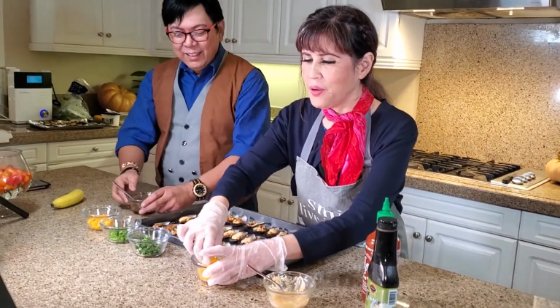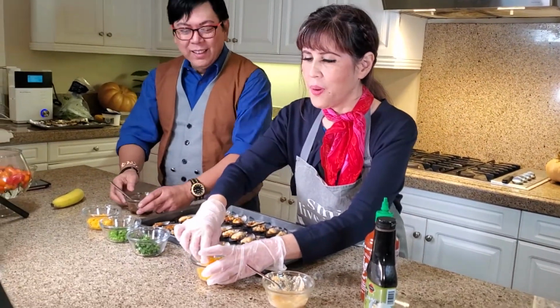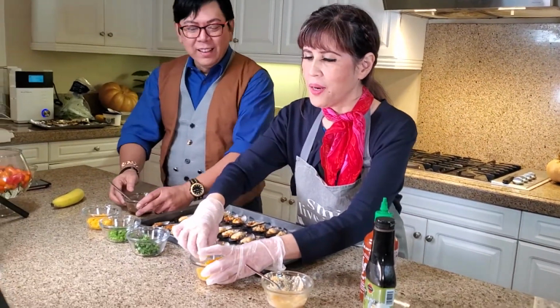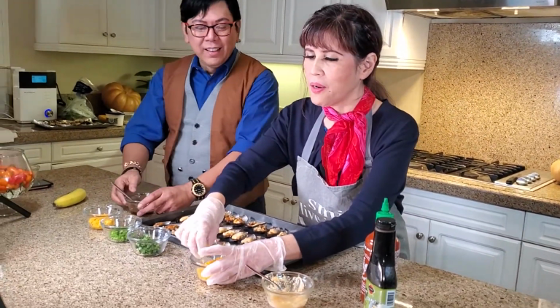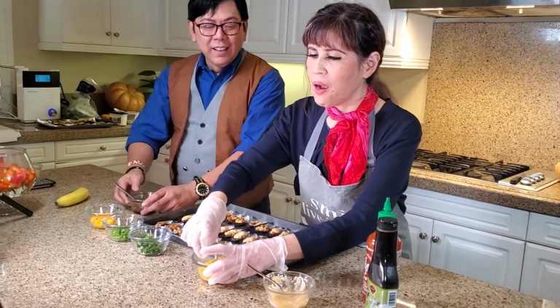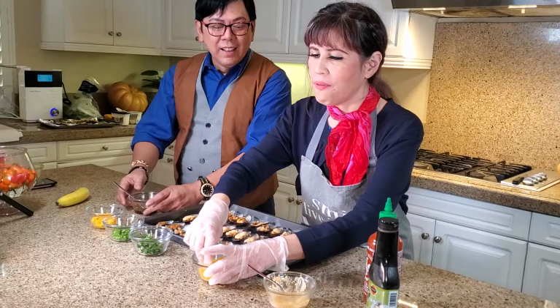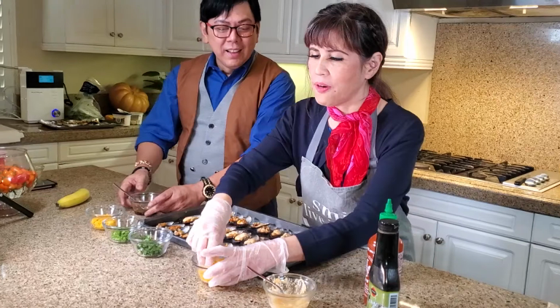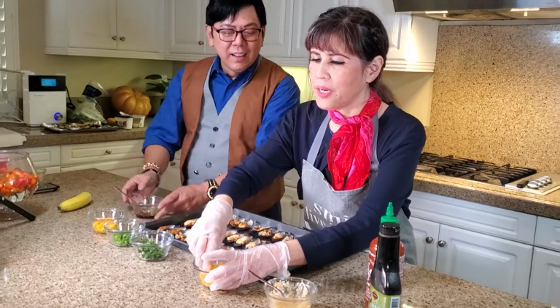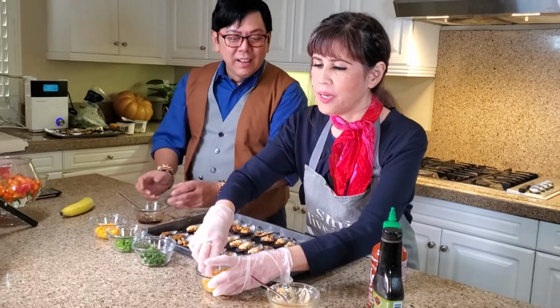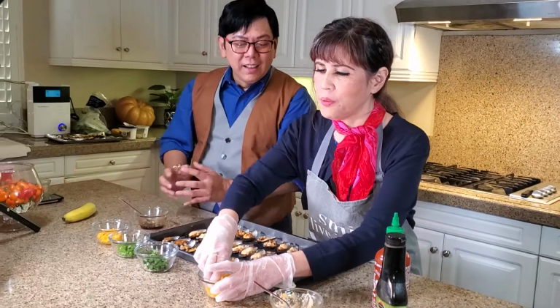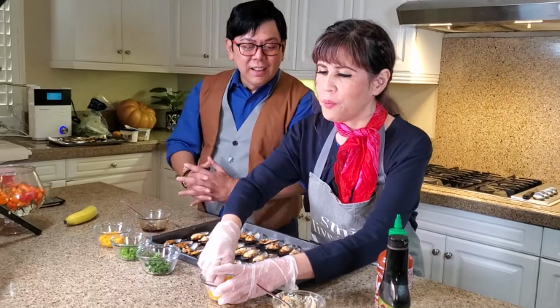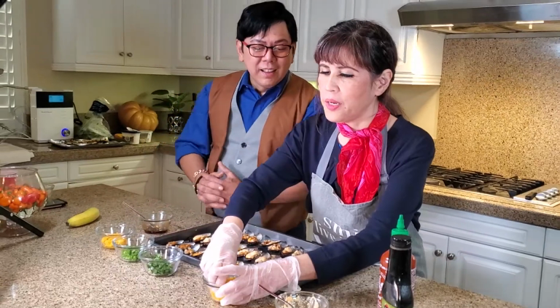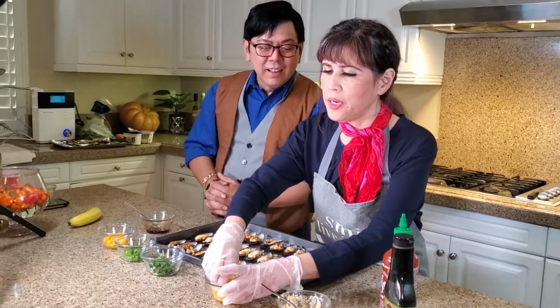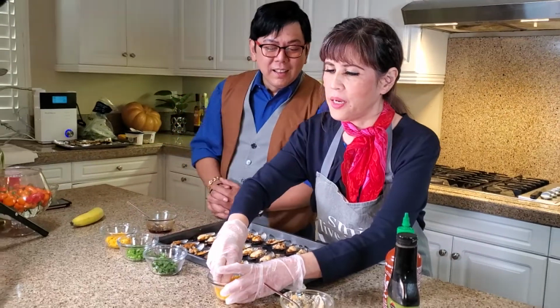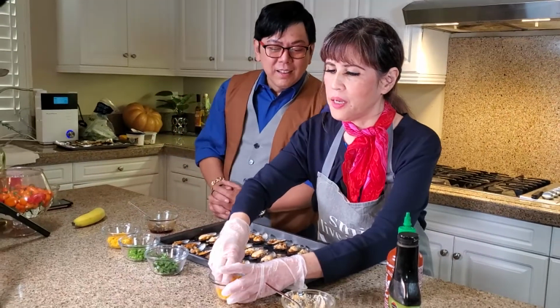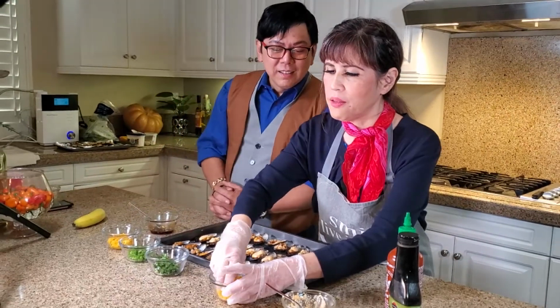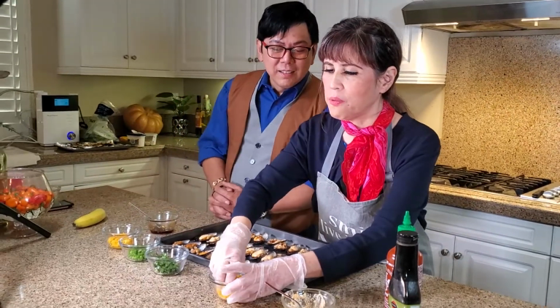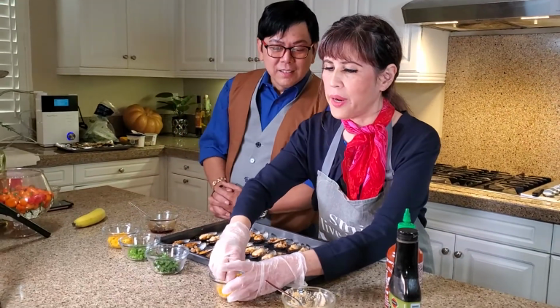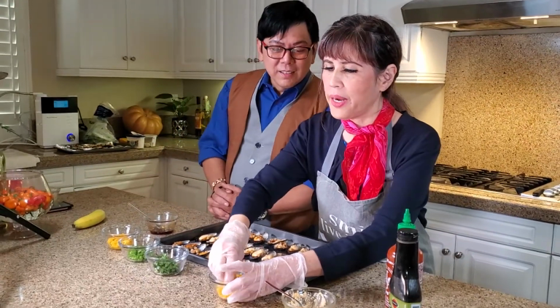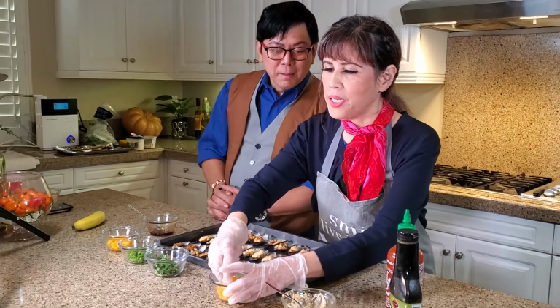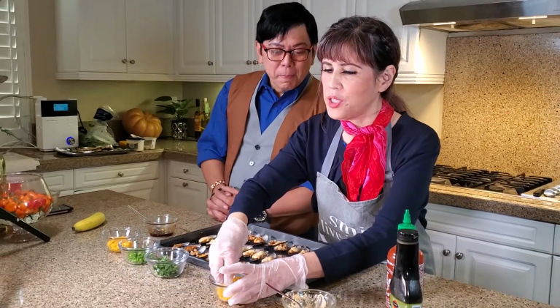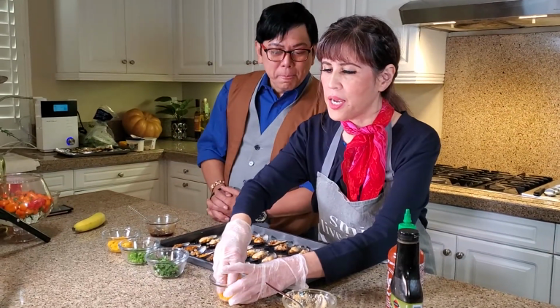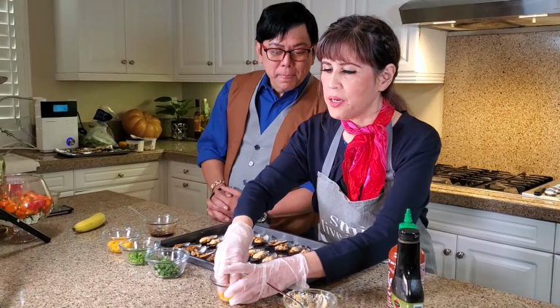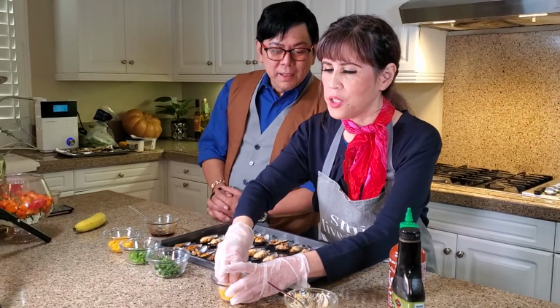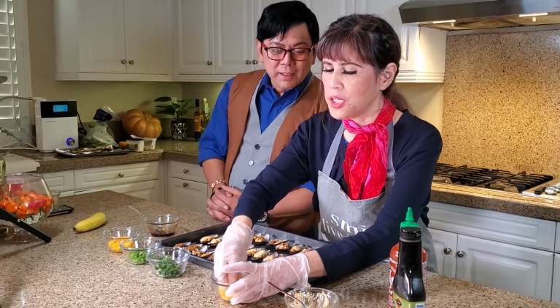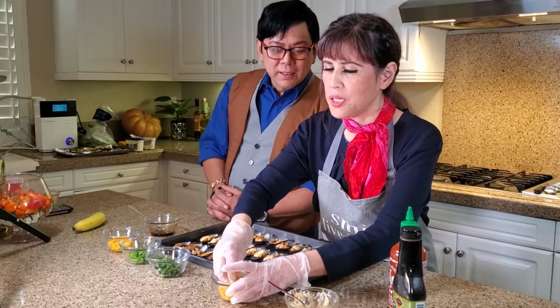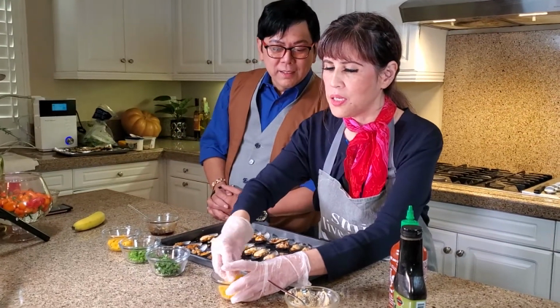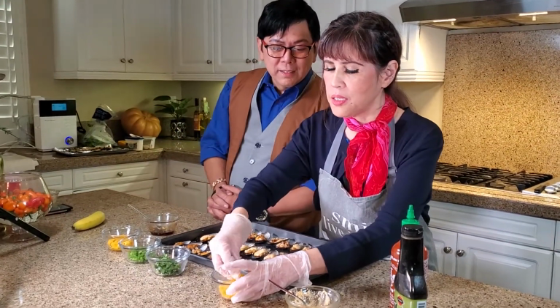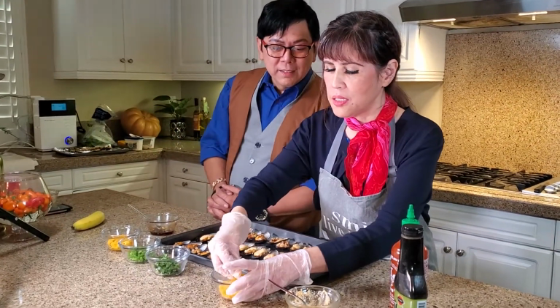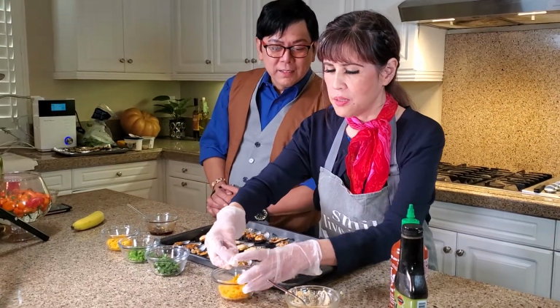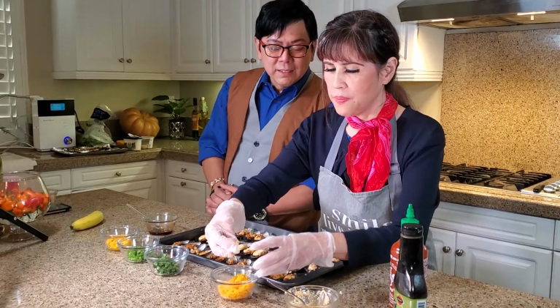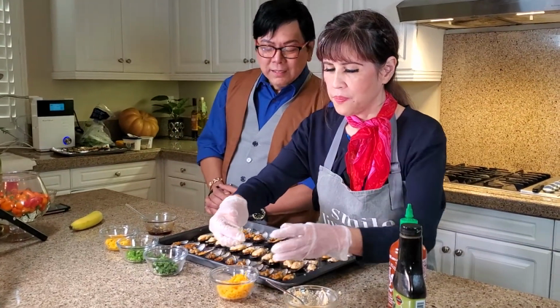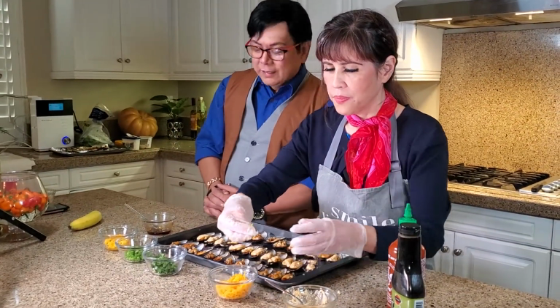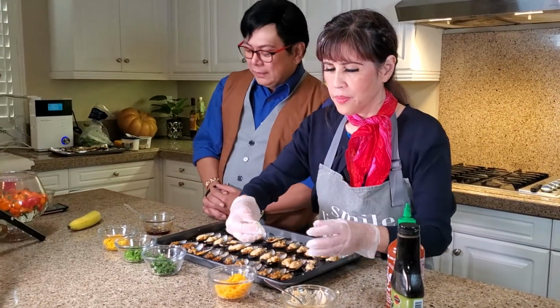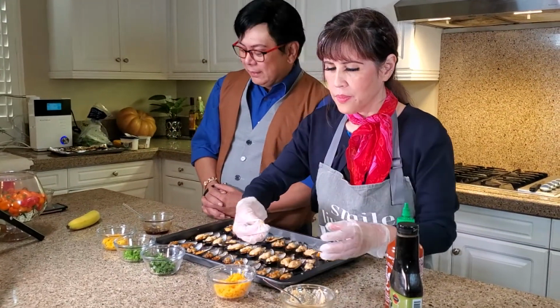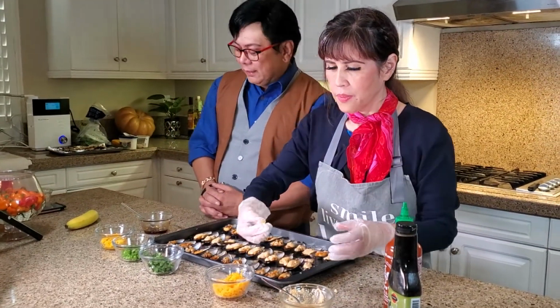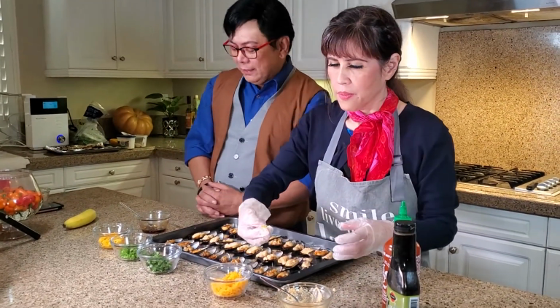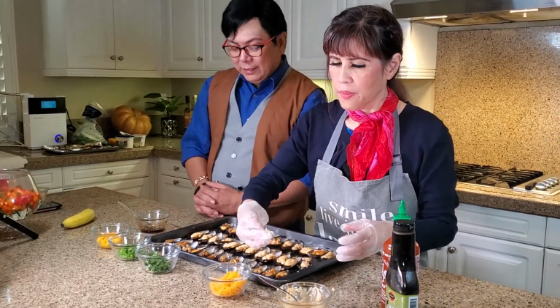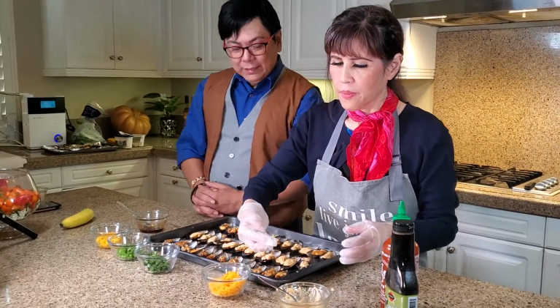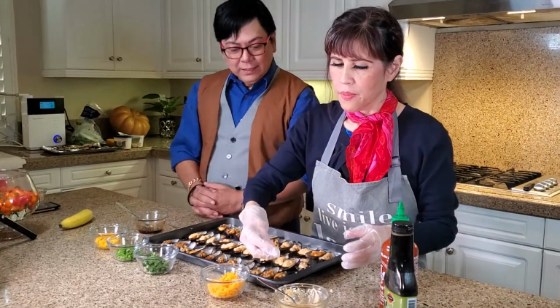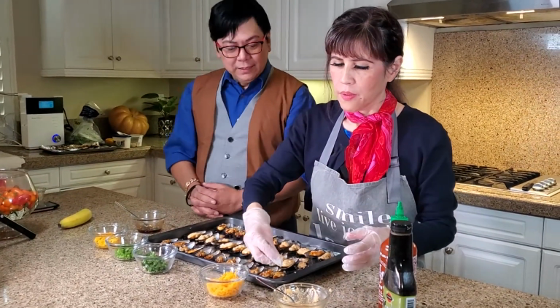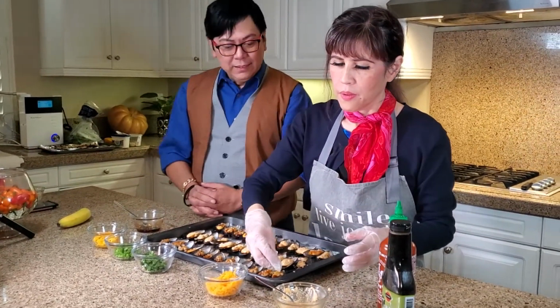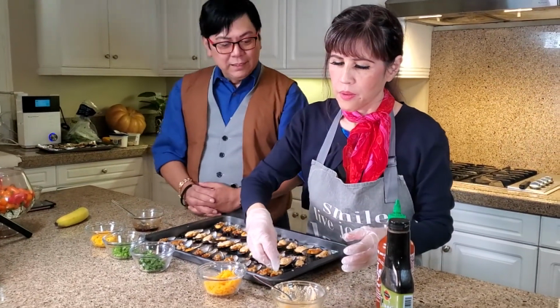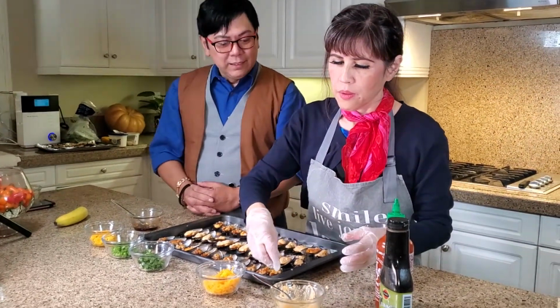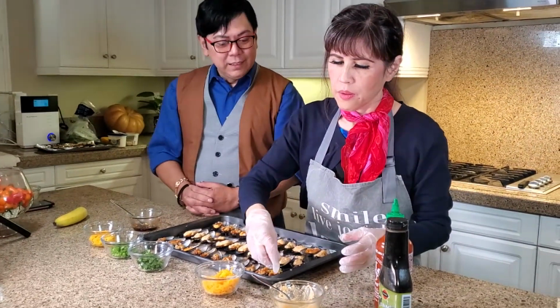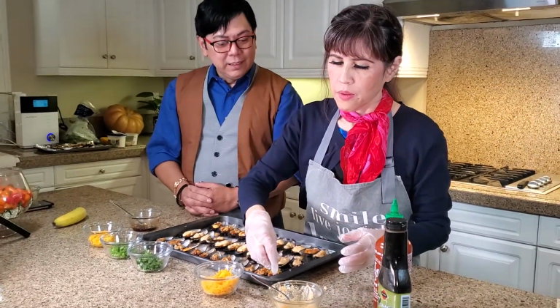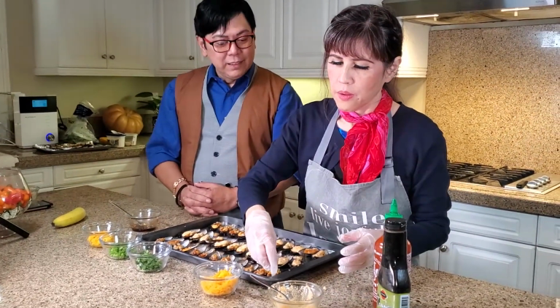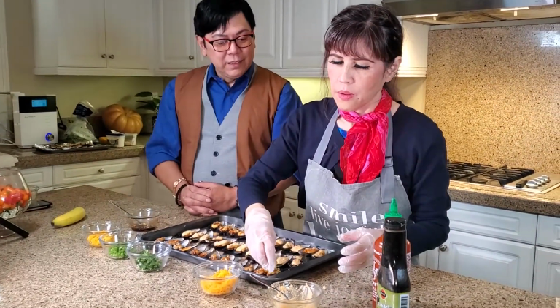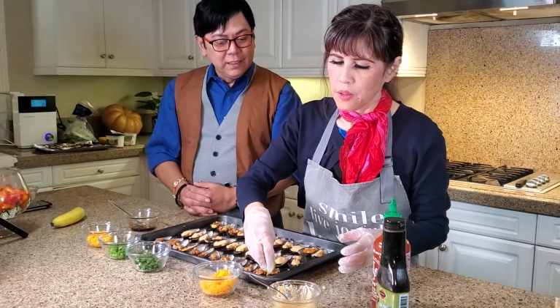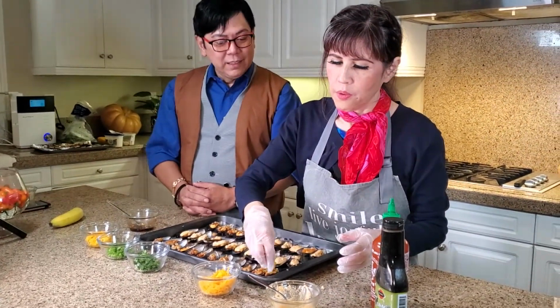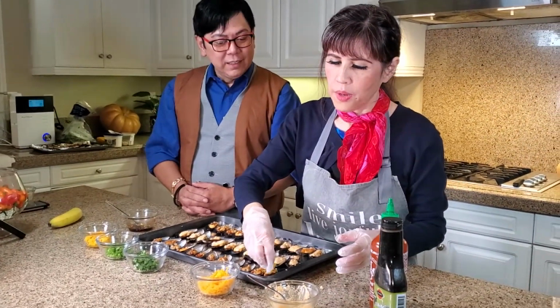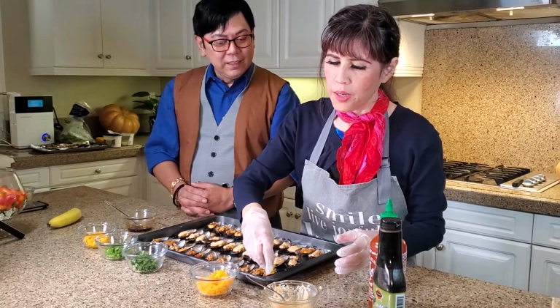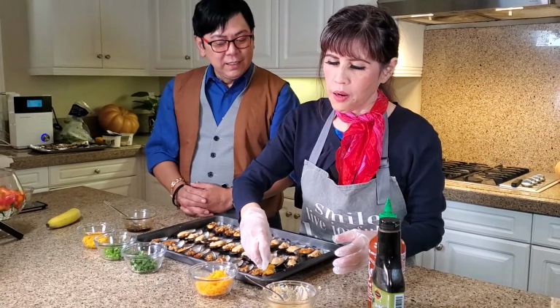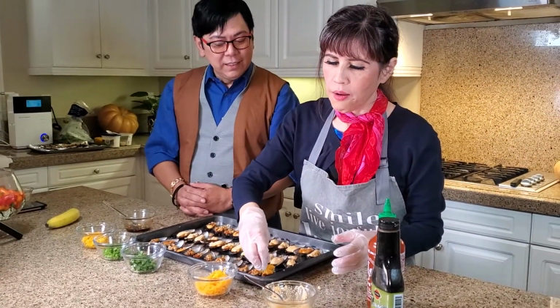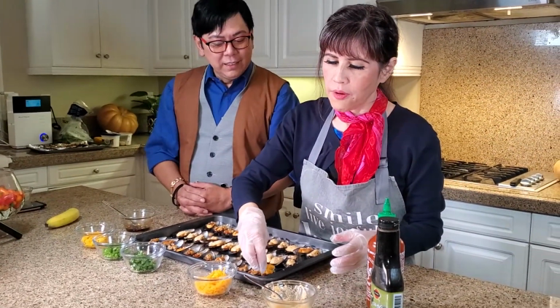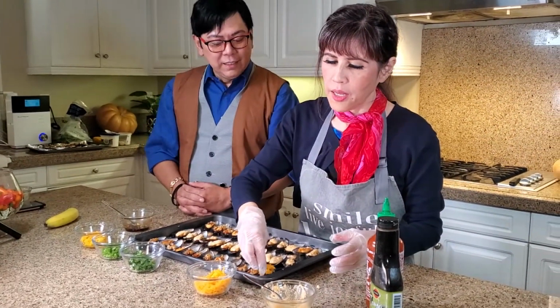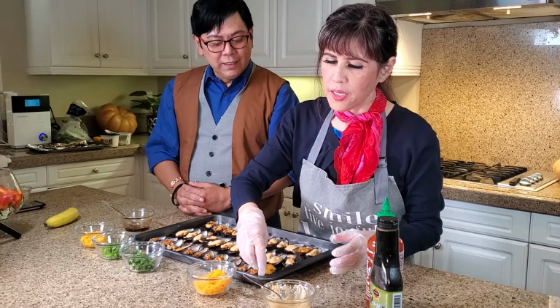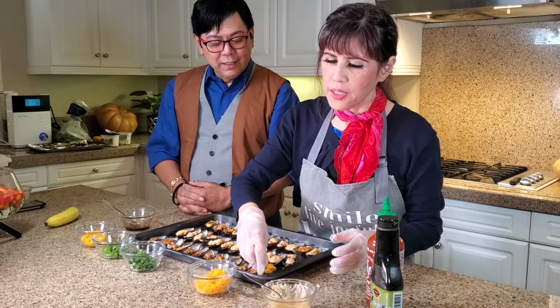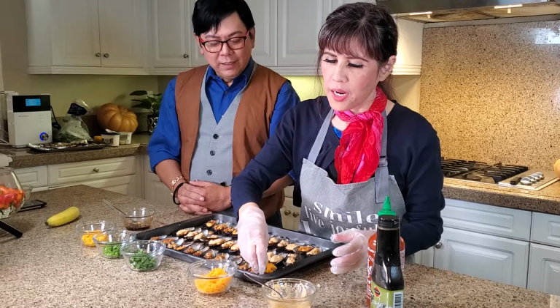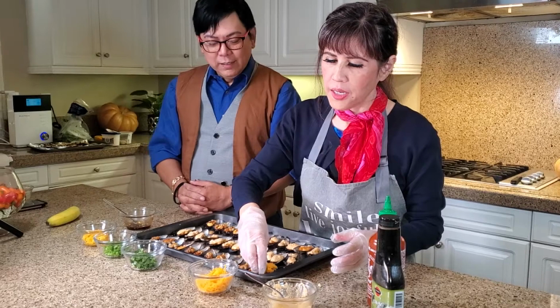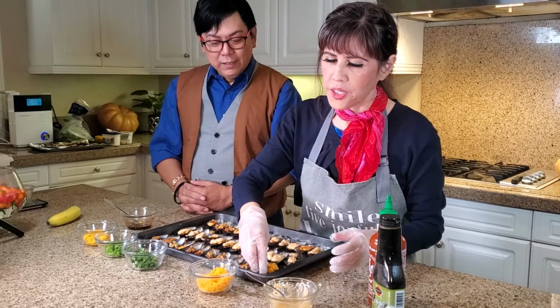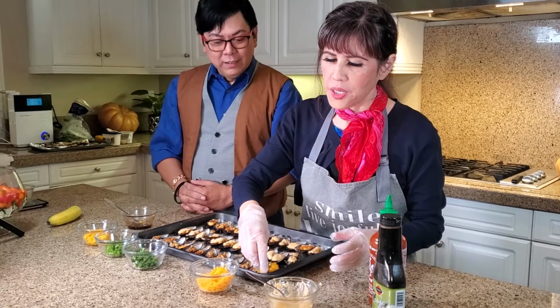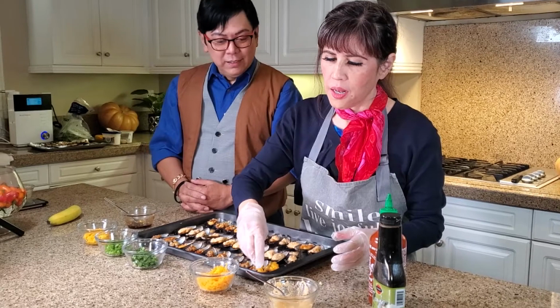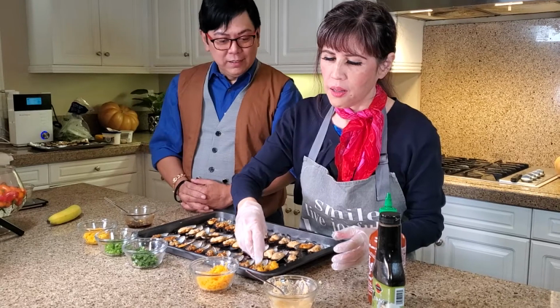And you want to cover it with grated cheddar cheese. You want to cover the entire shell.